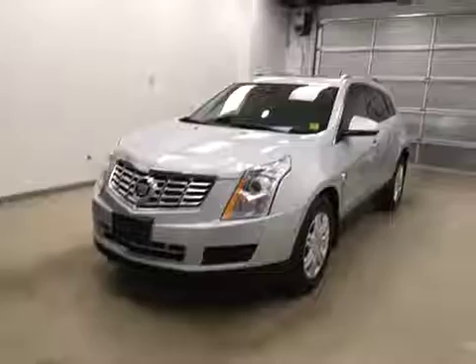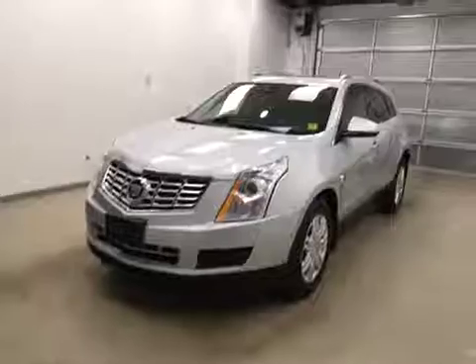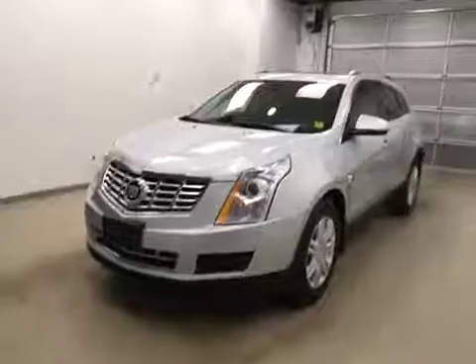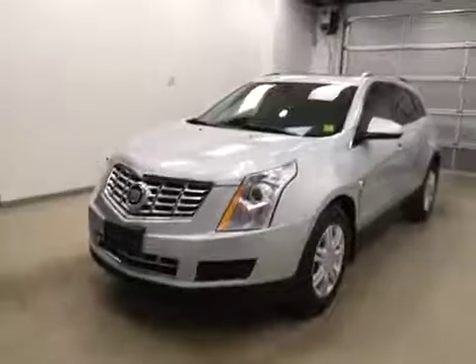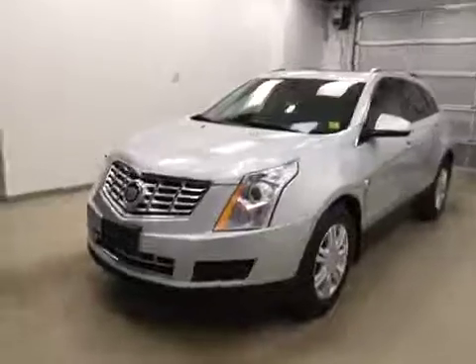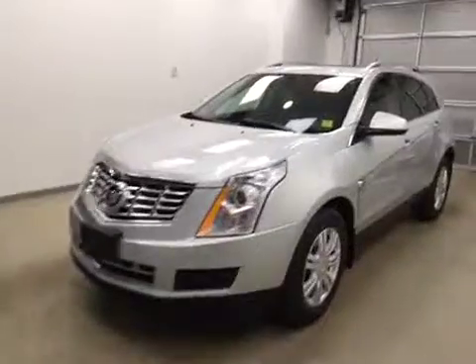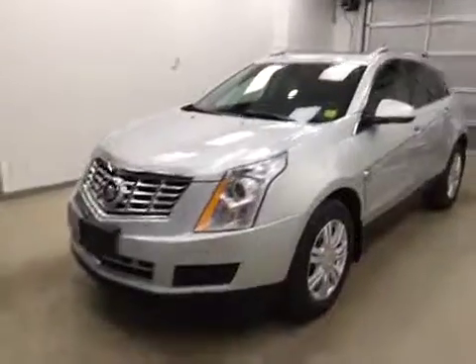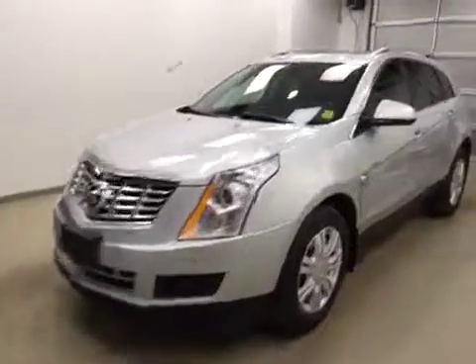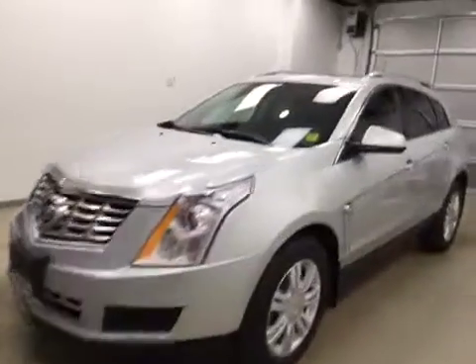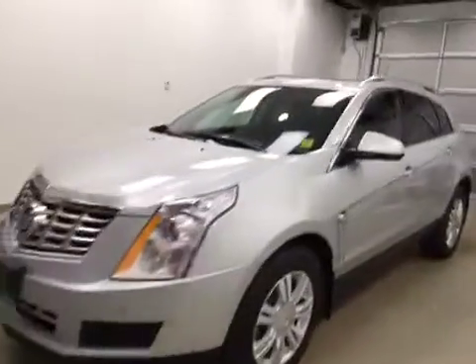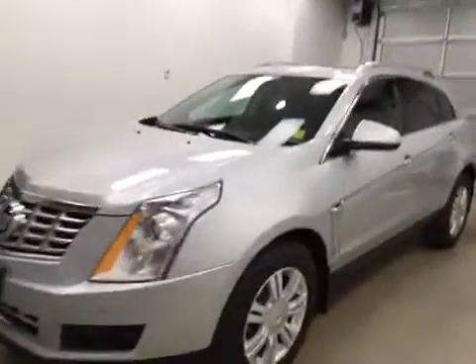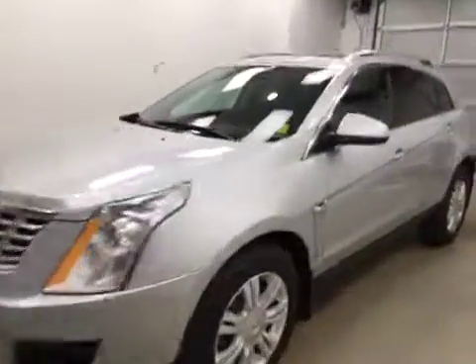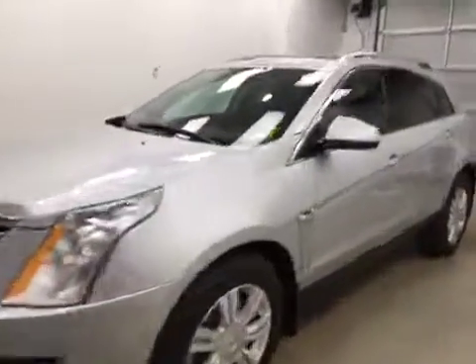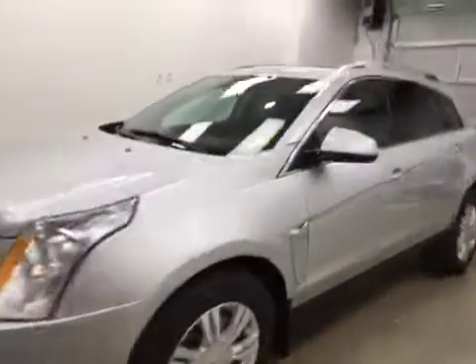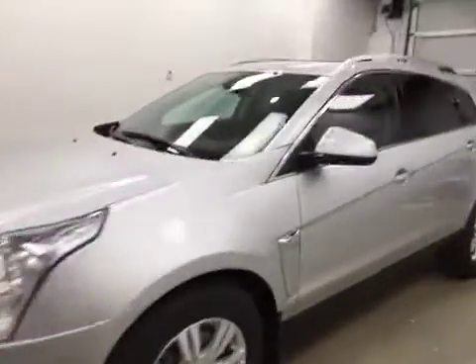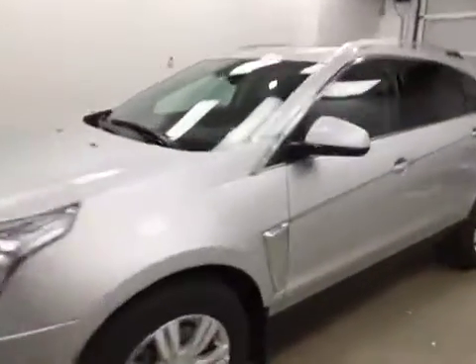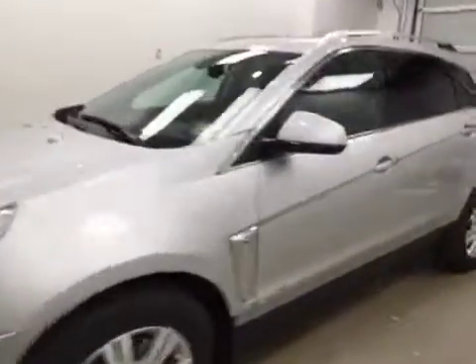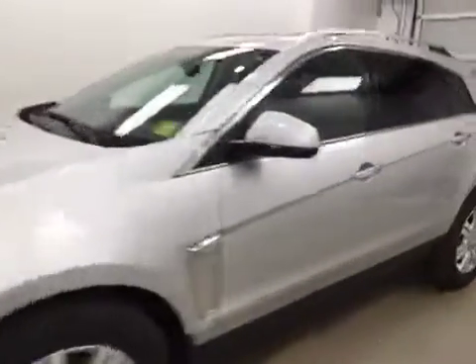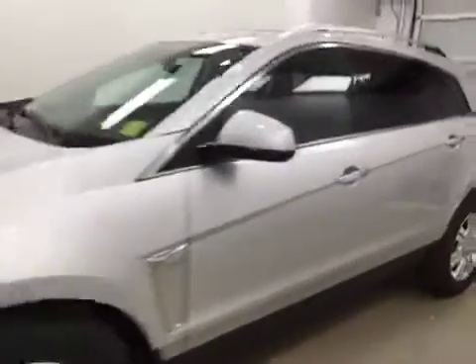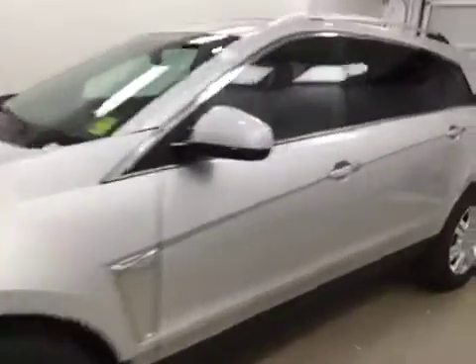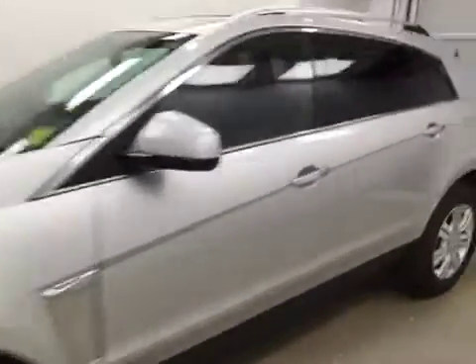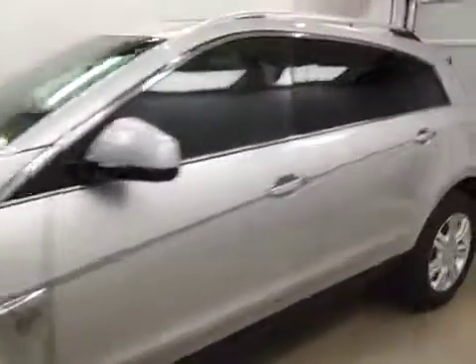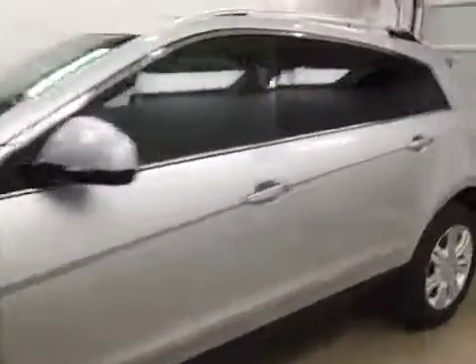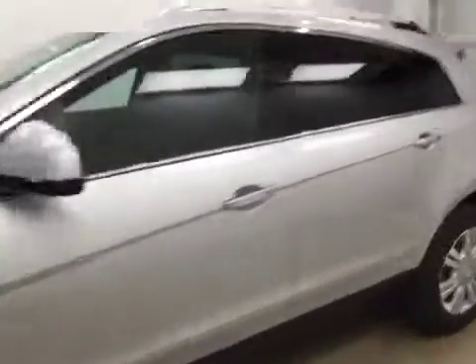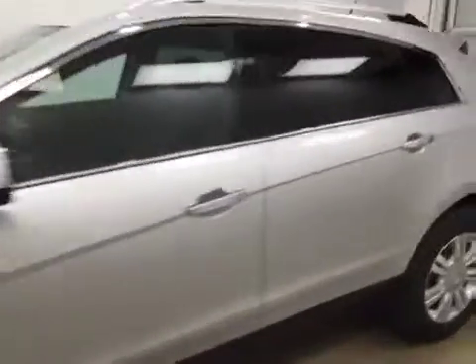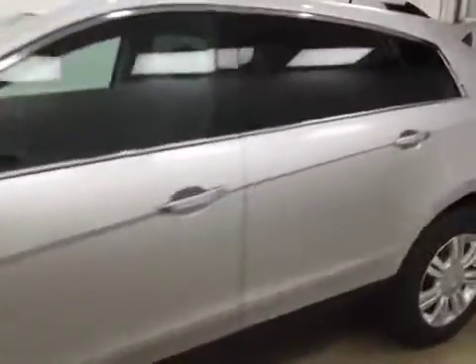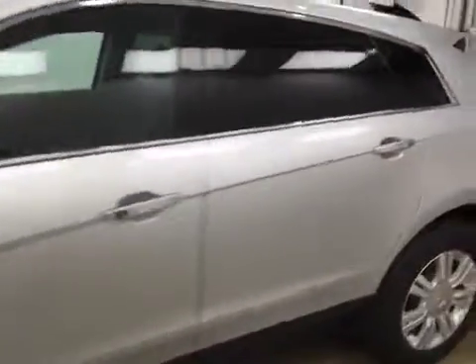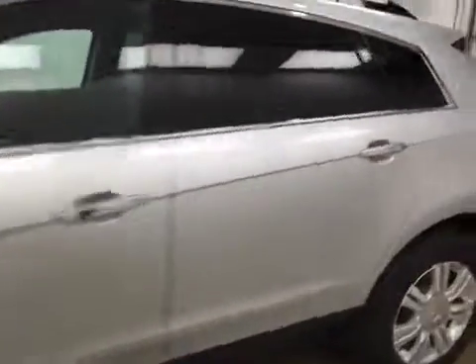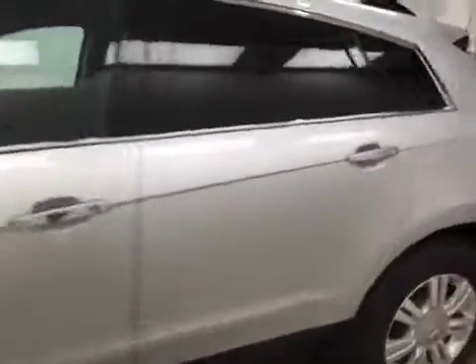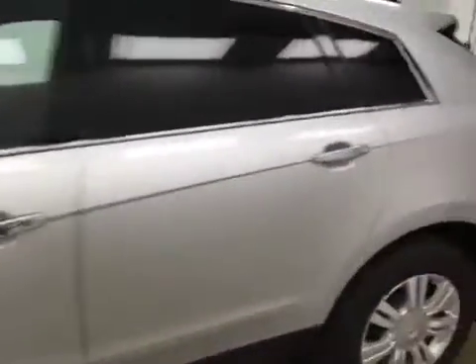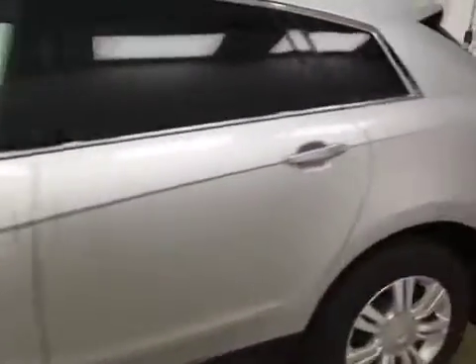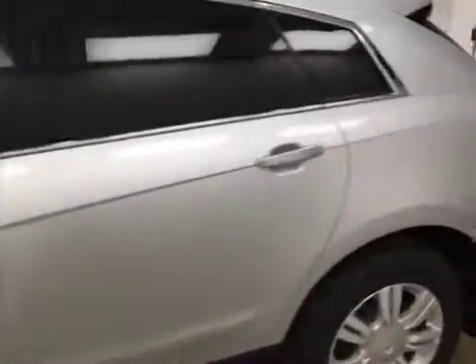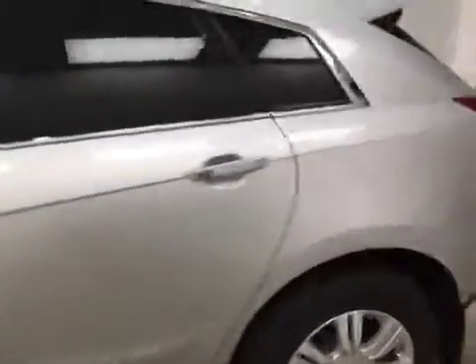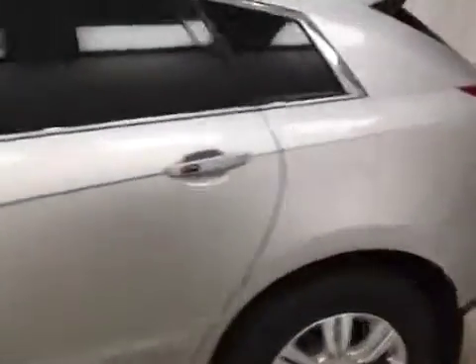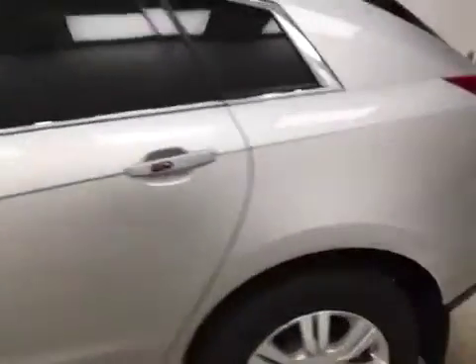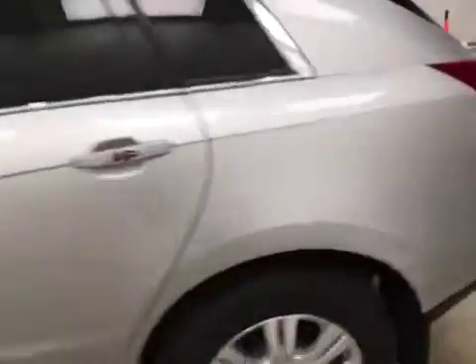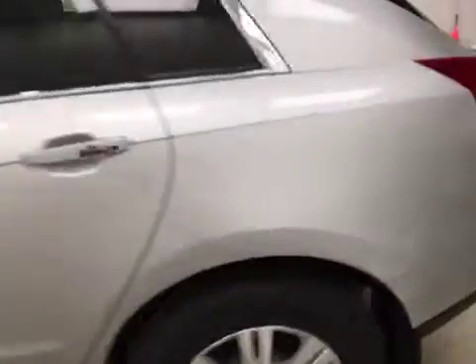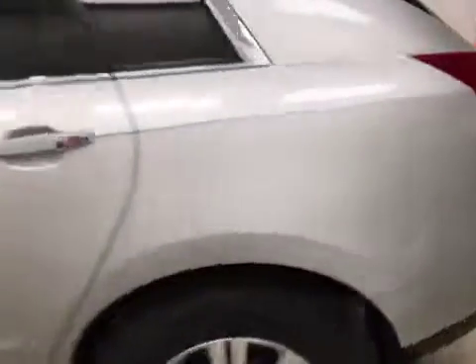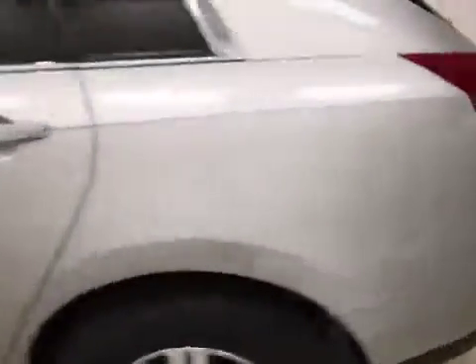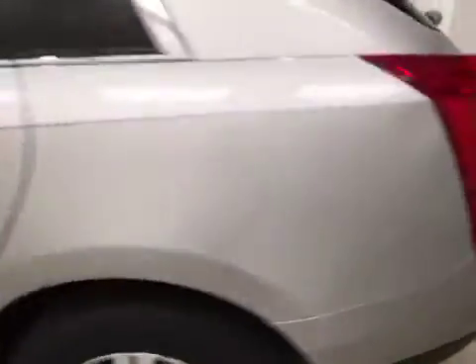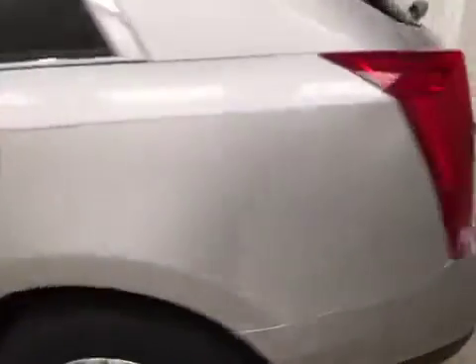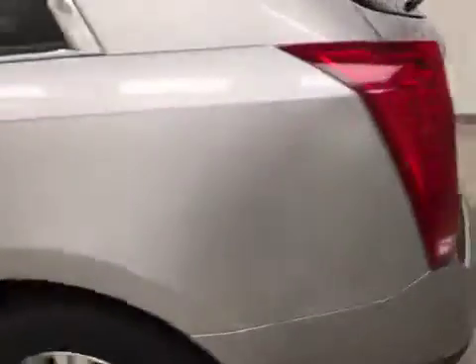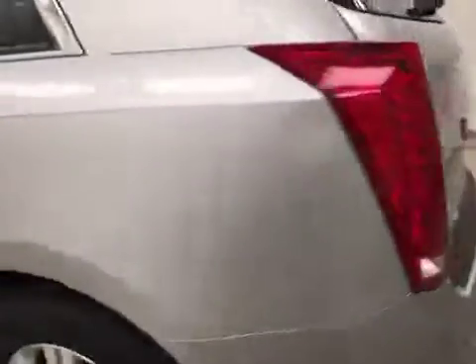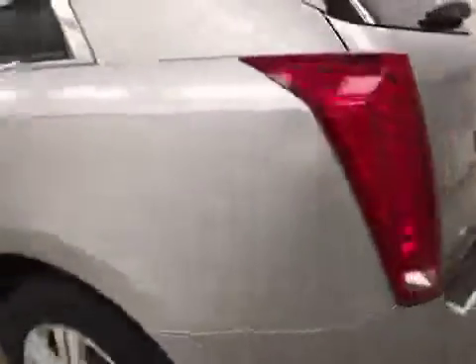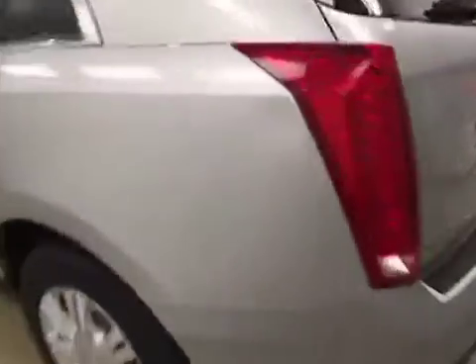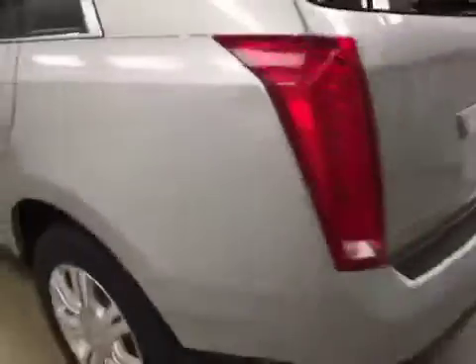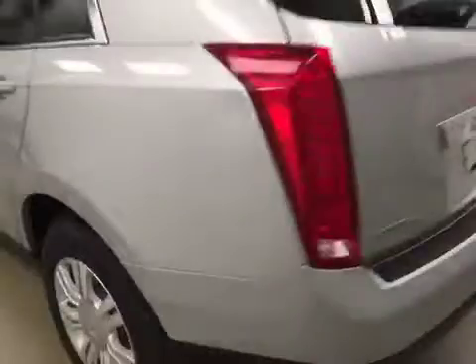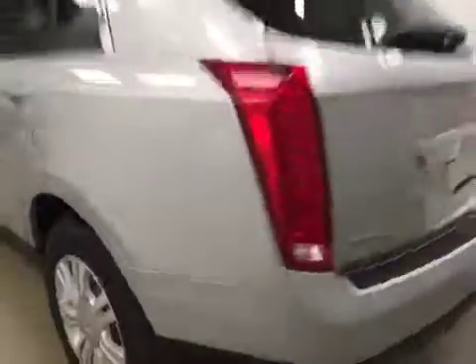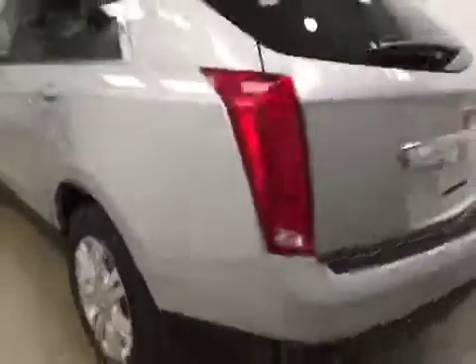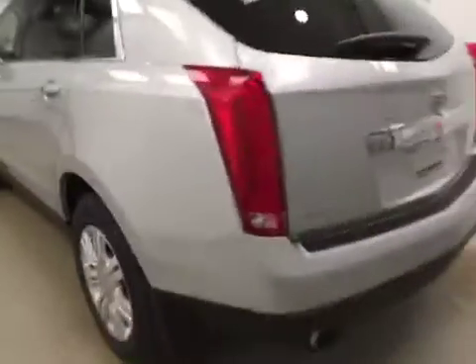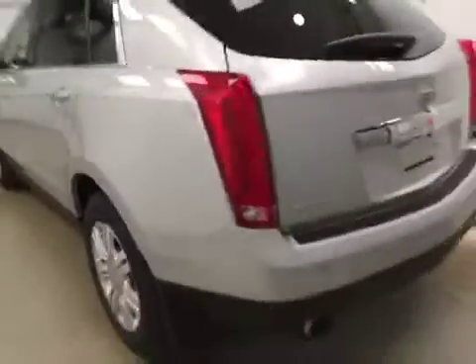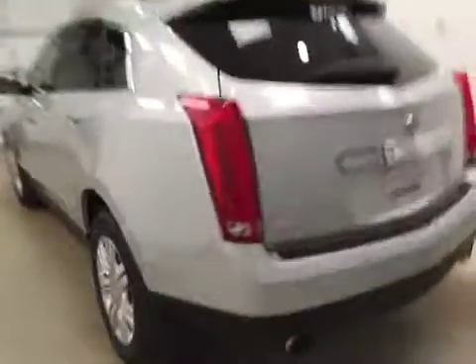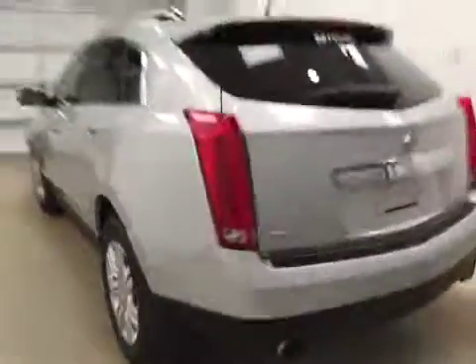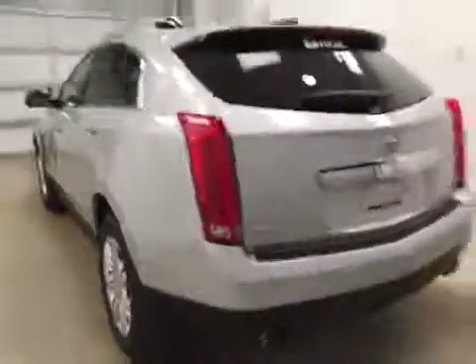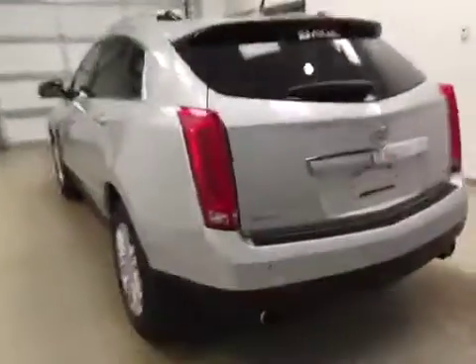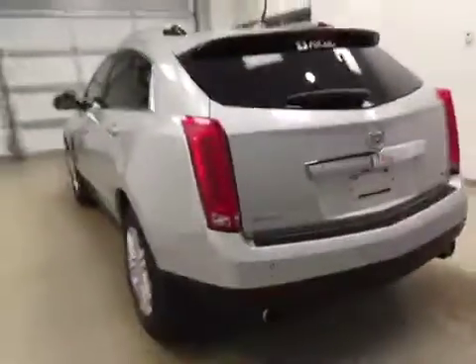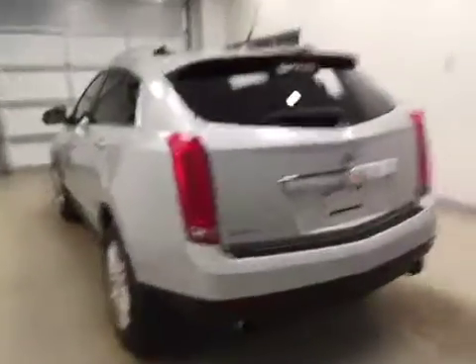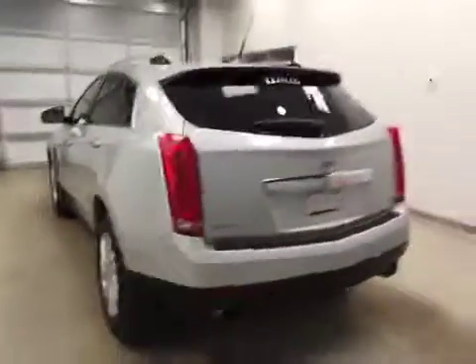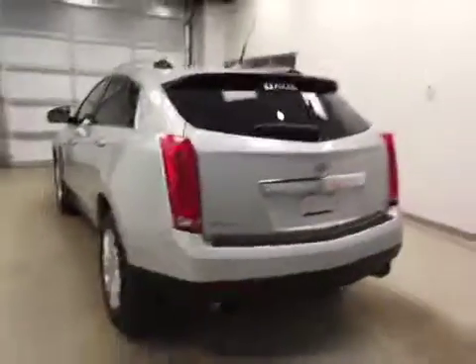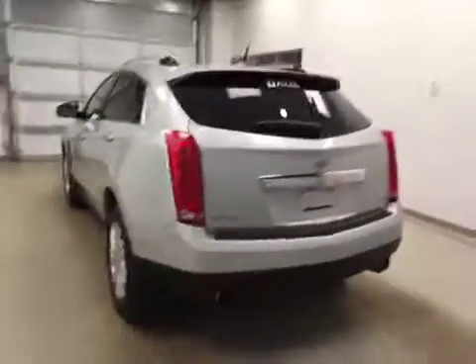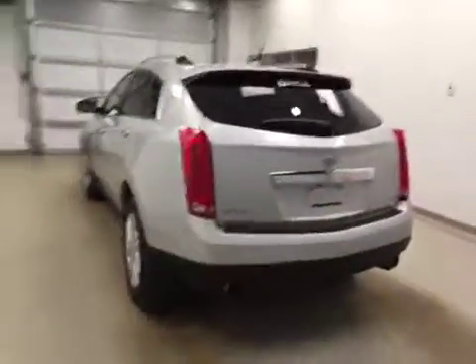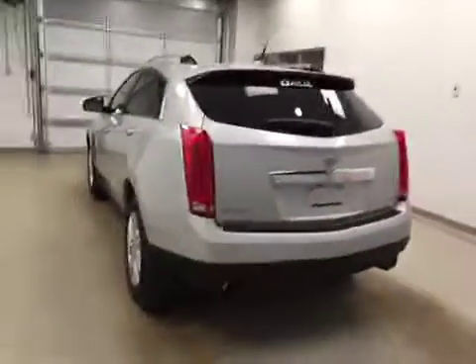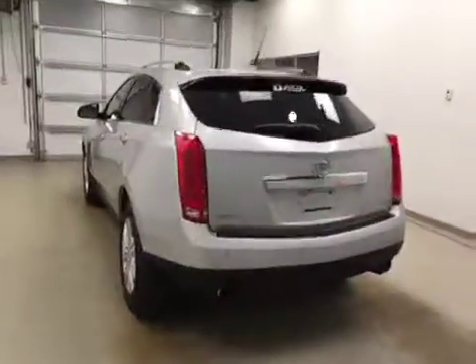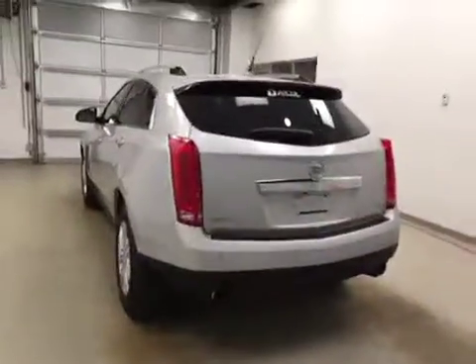This is stock number 138164 on a 2013 Cadillac SRX, all-wheel drive, and our exterior color today is silver.